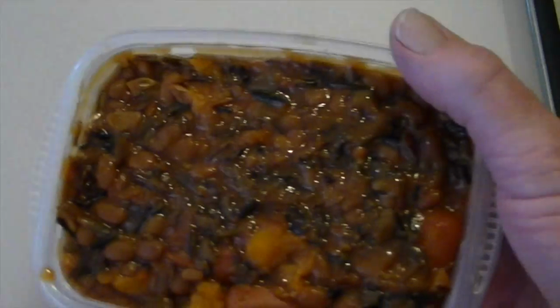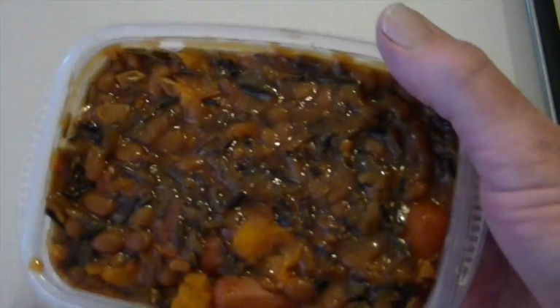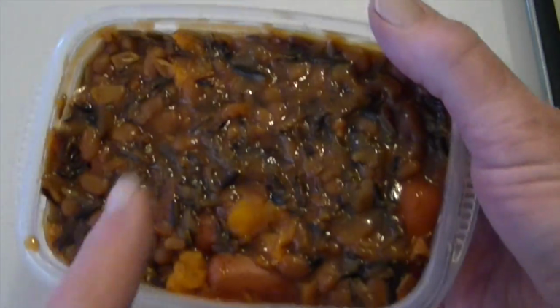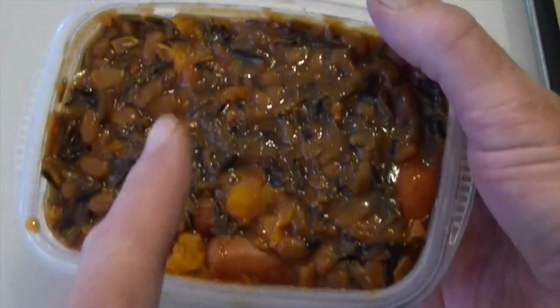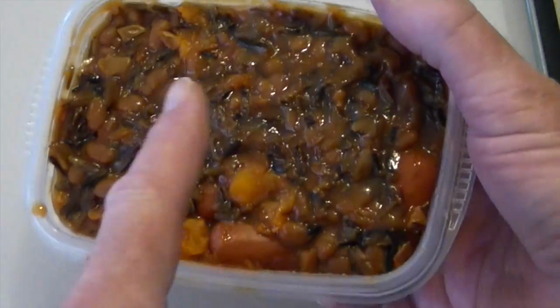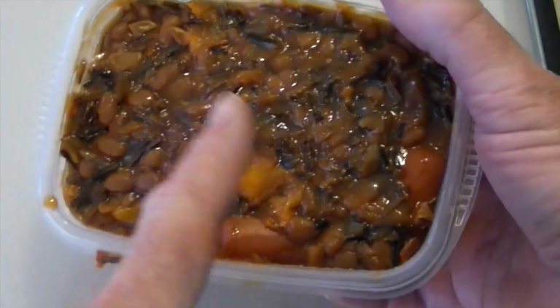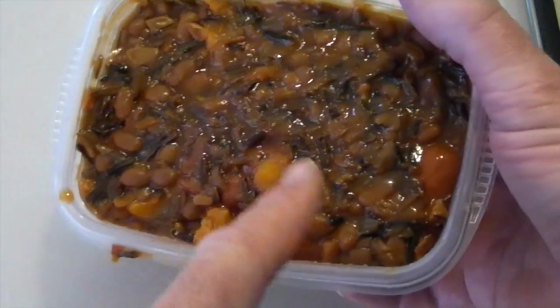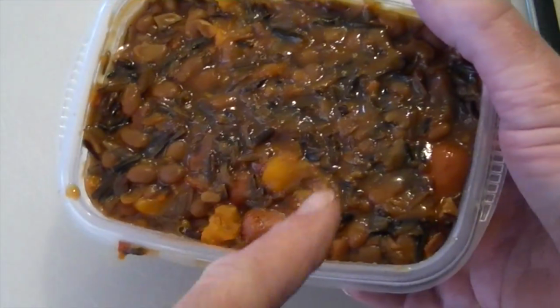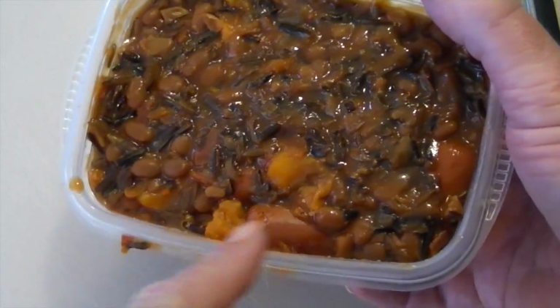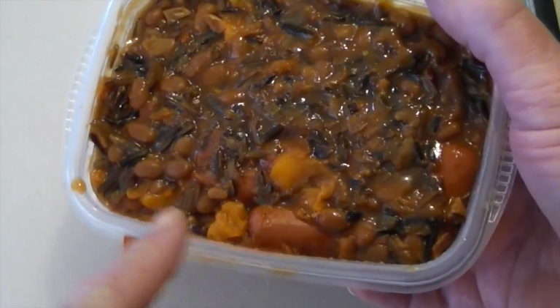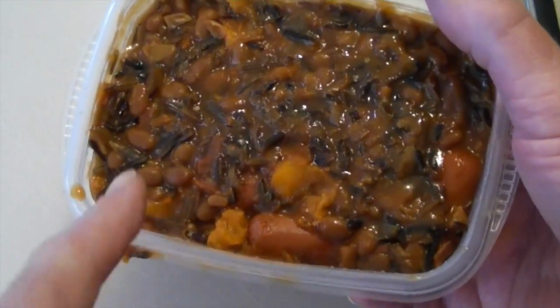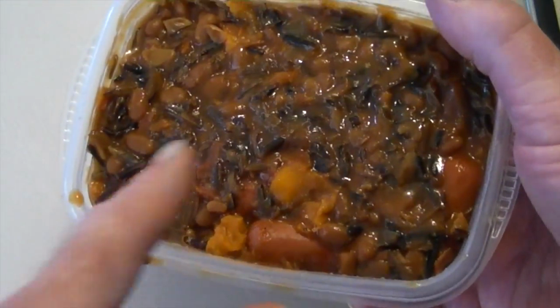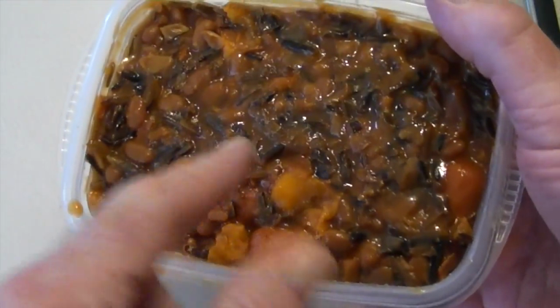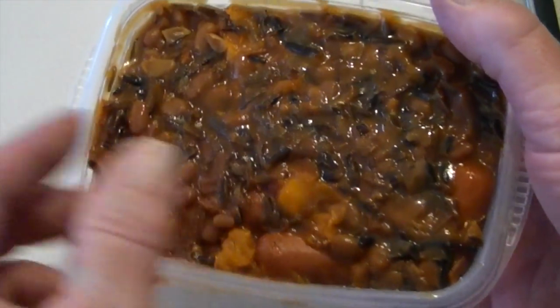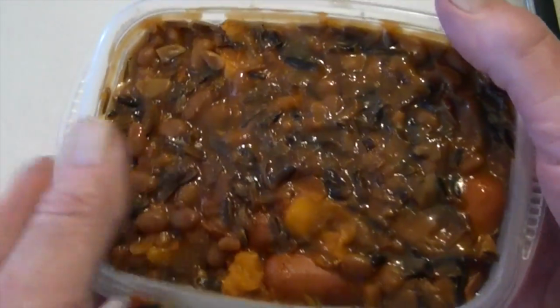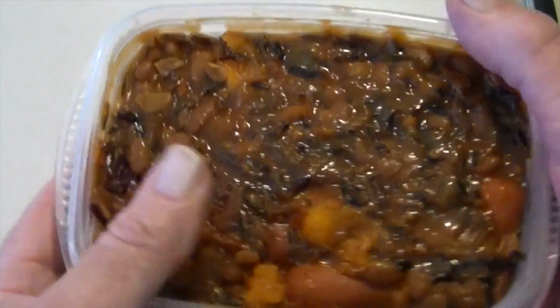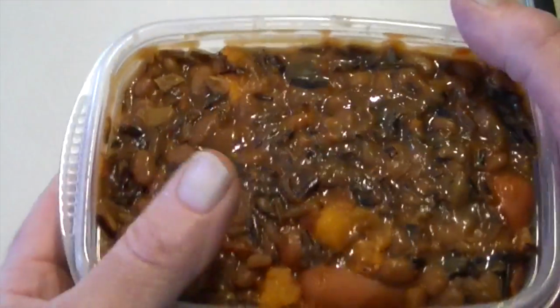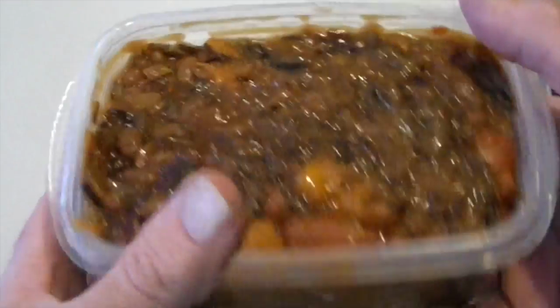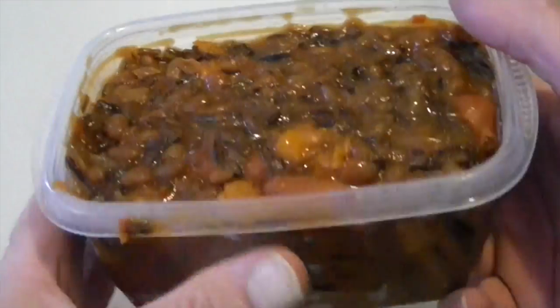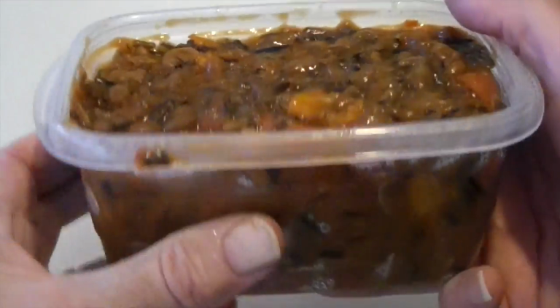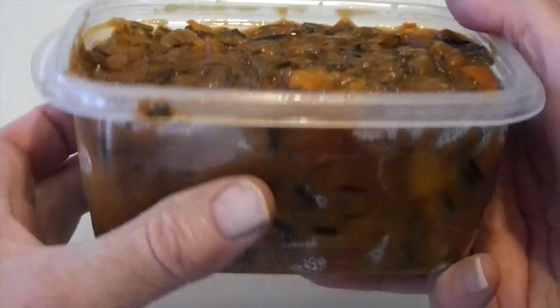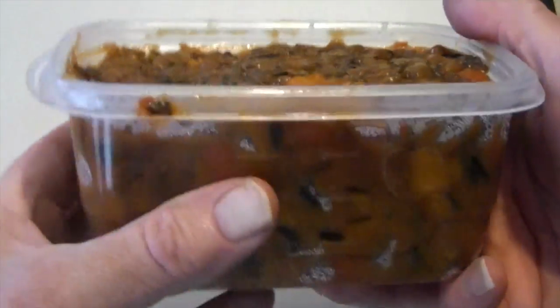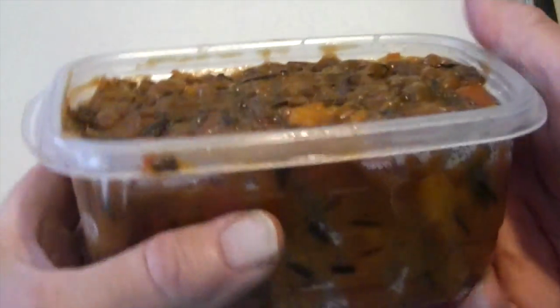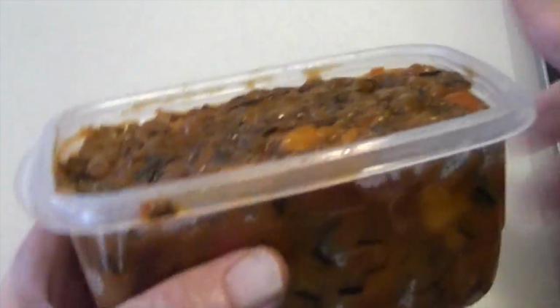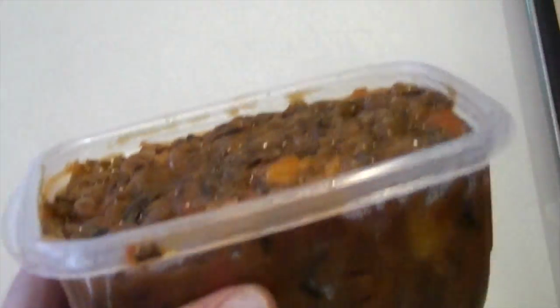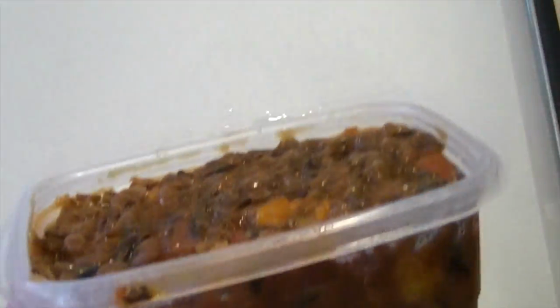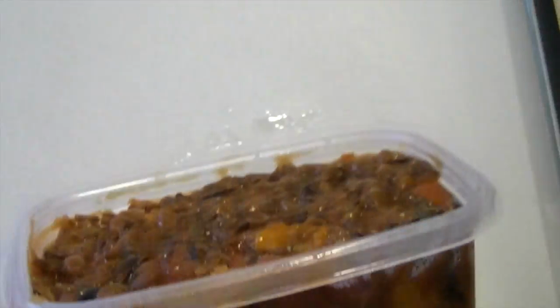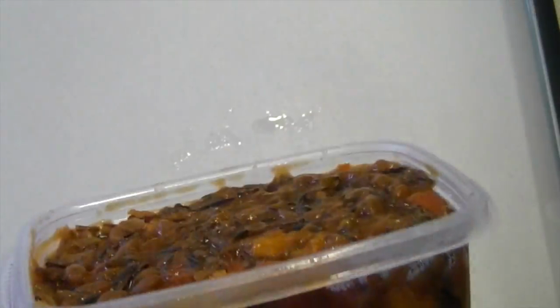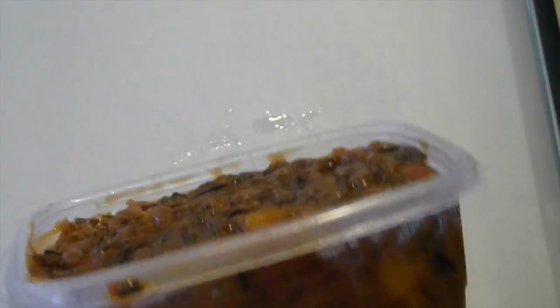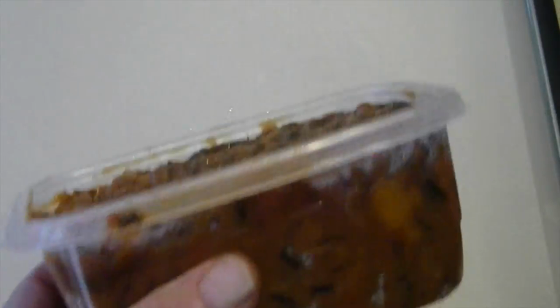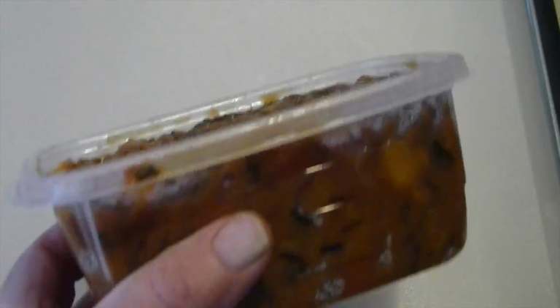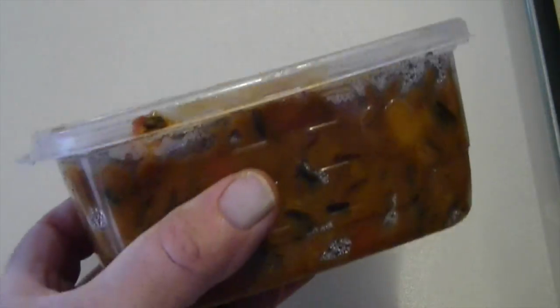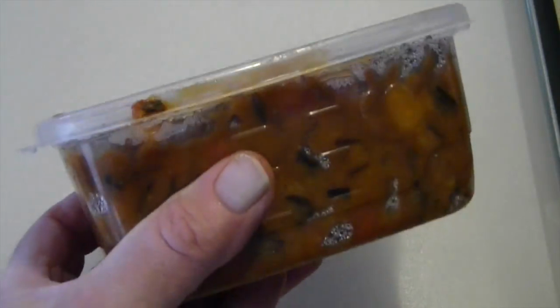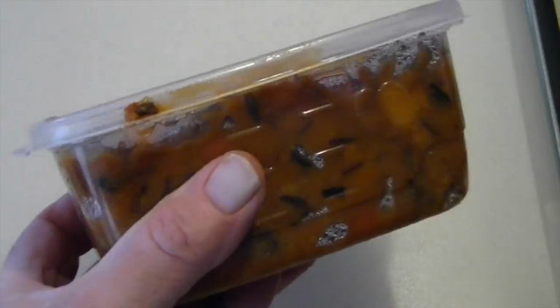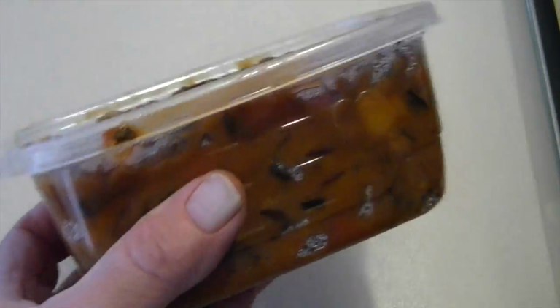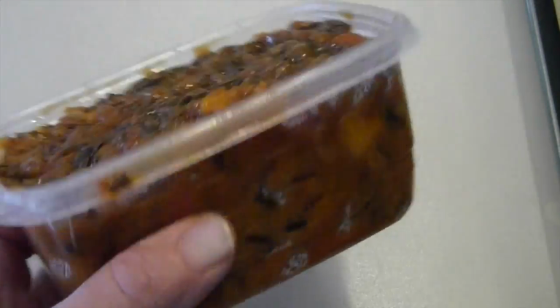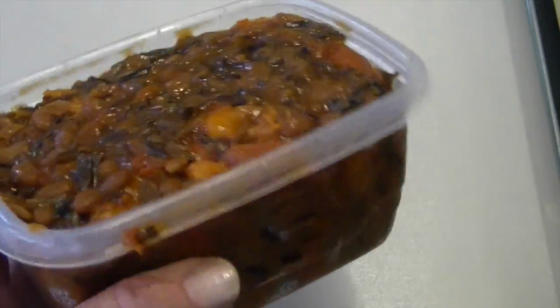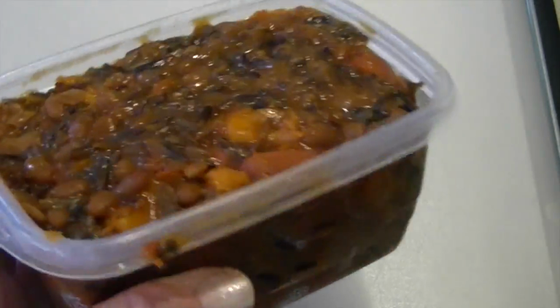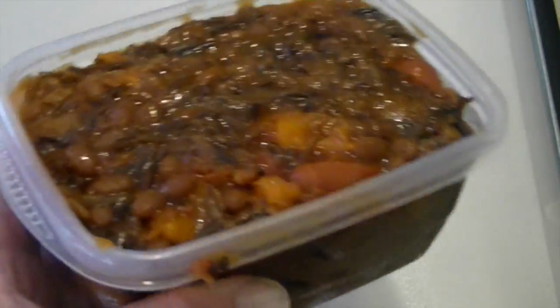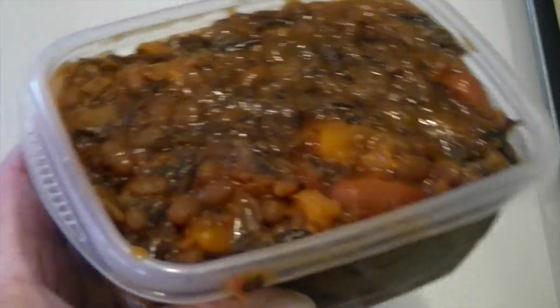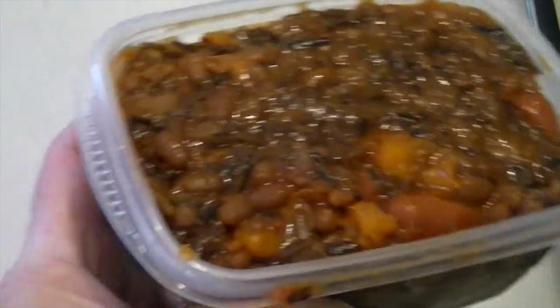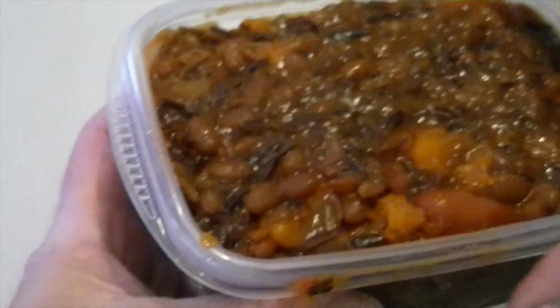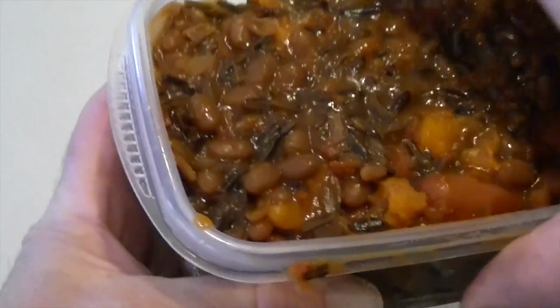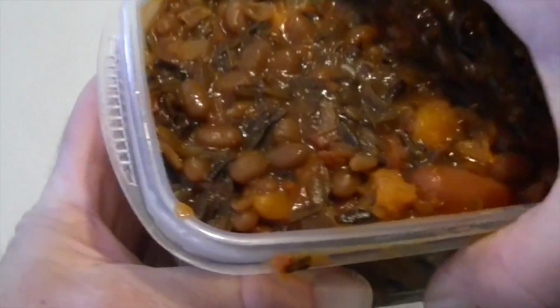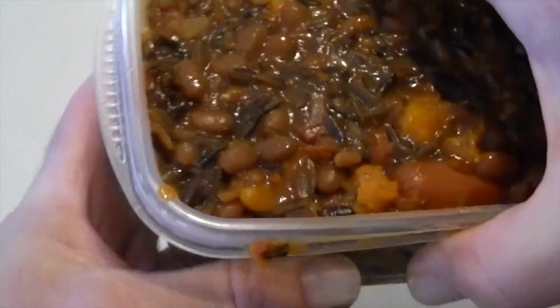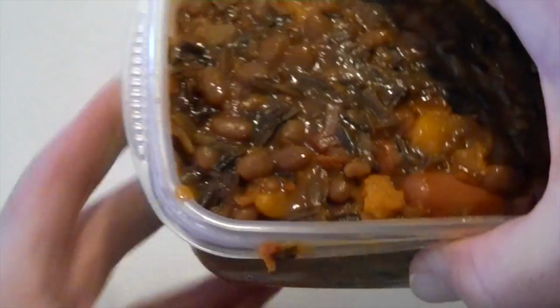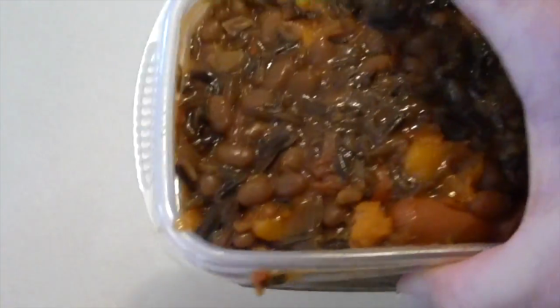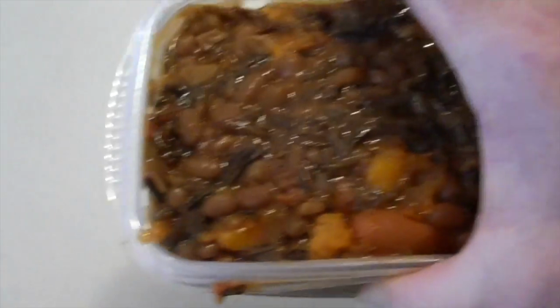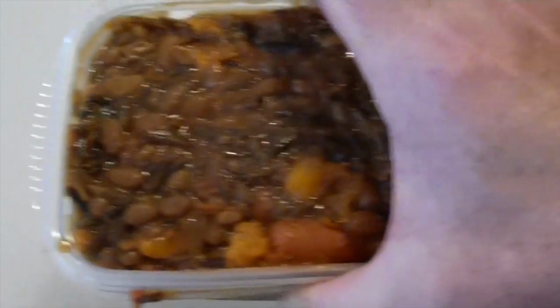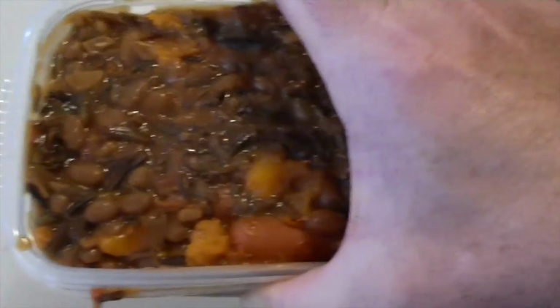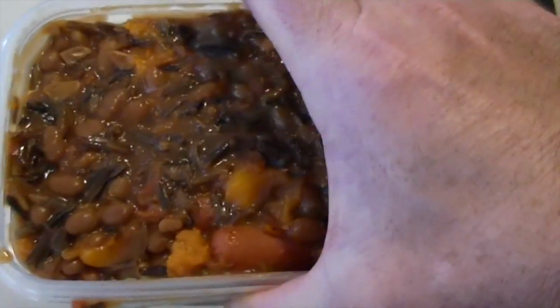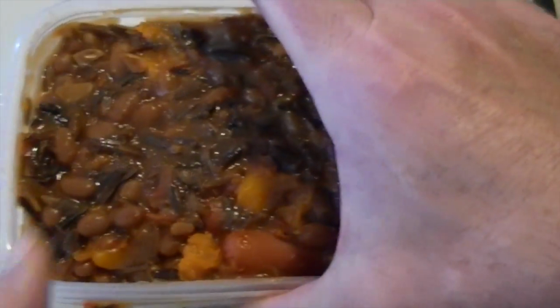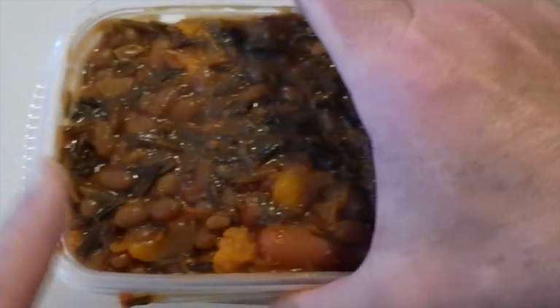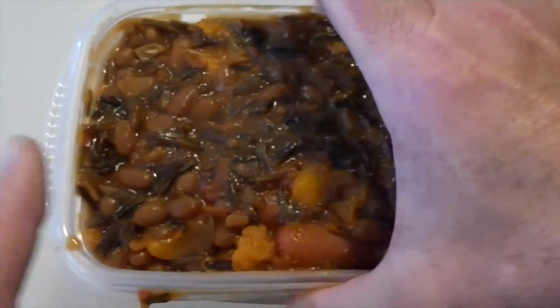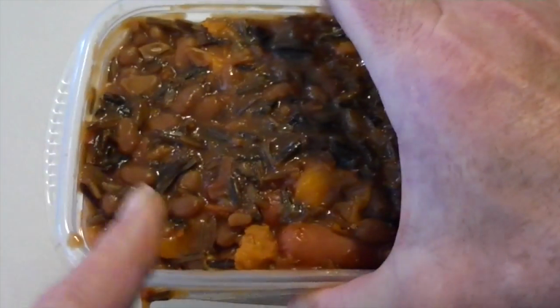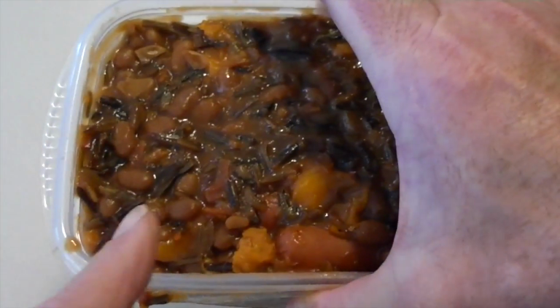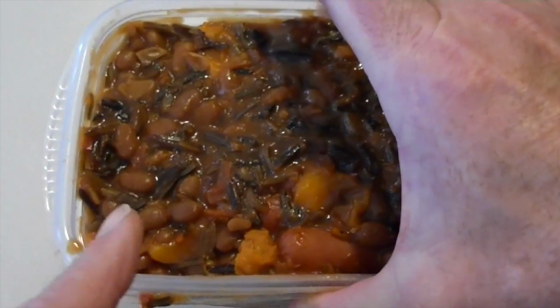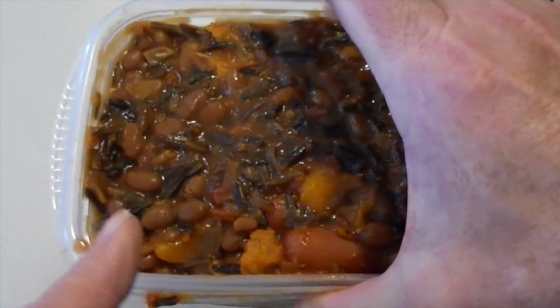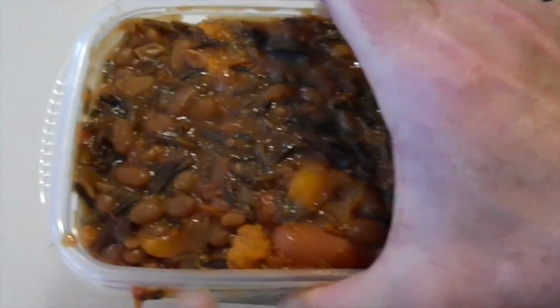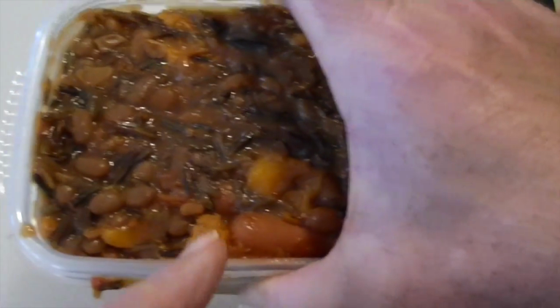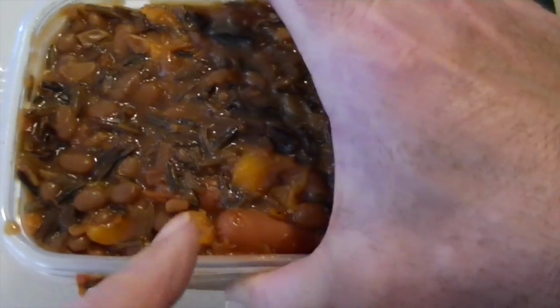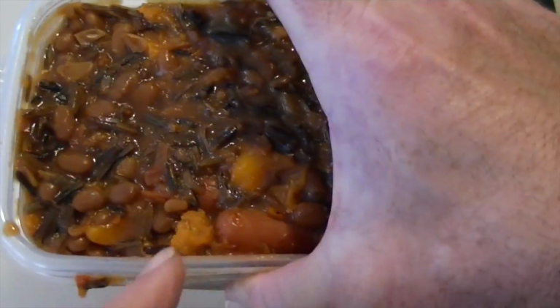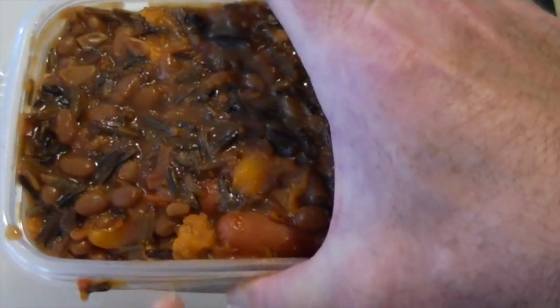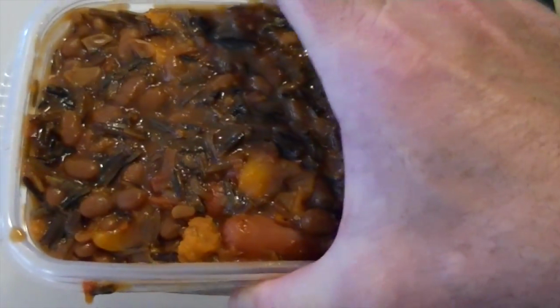We put cooked rice and weenies in a can of beans and refrigerated them so they stick together real good.